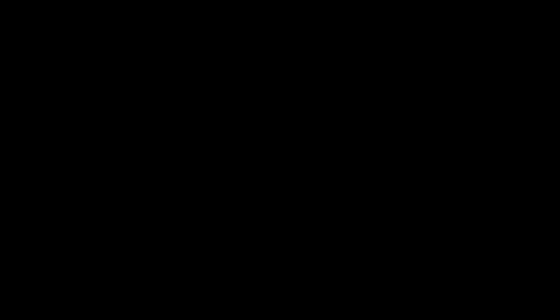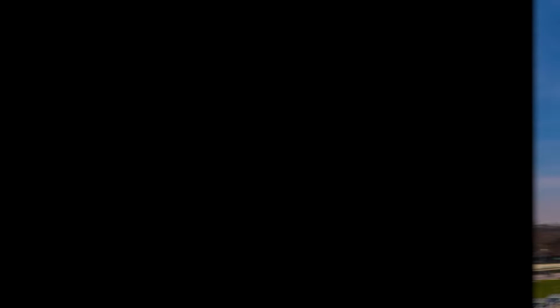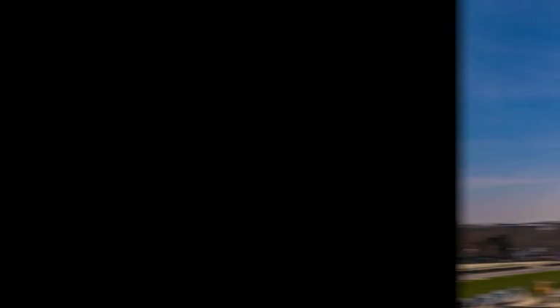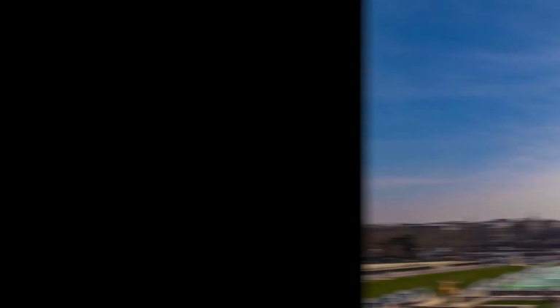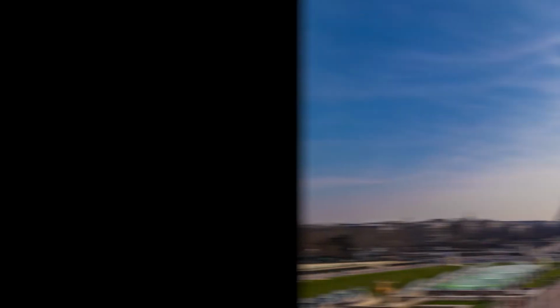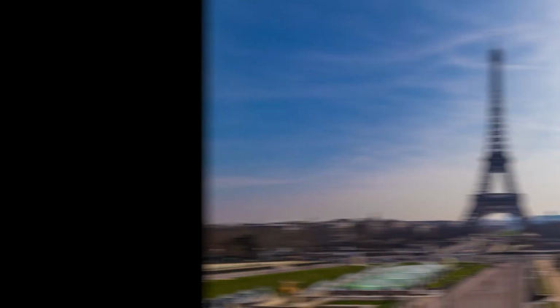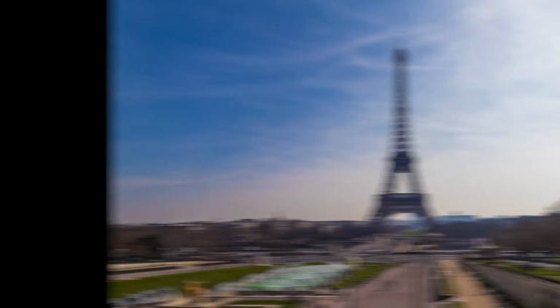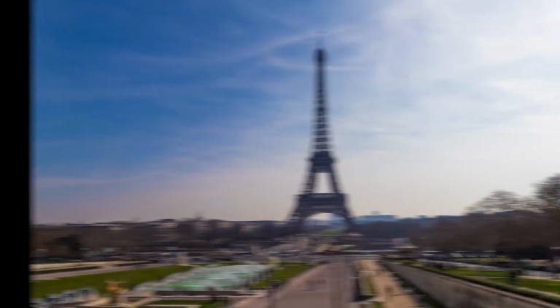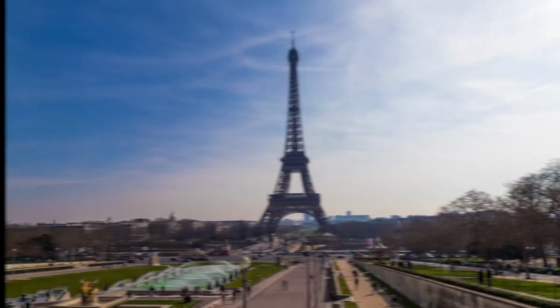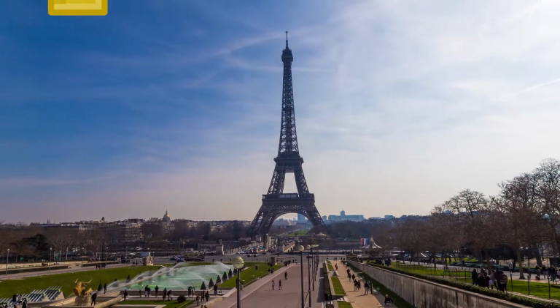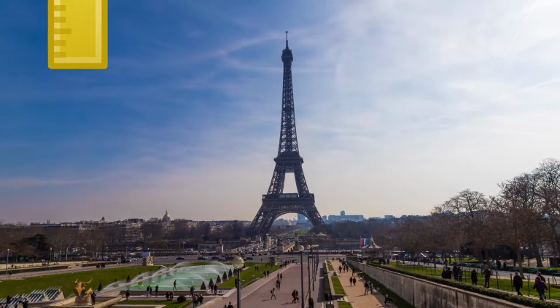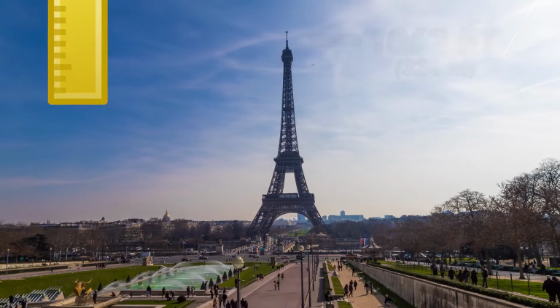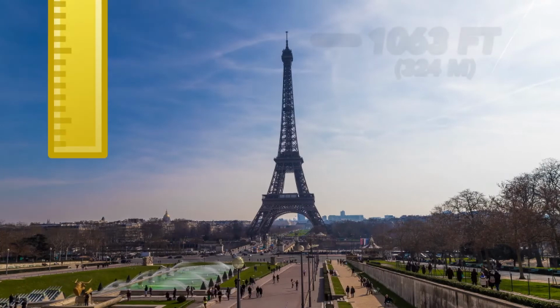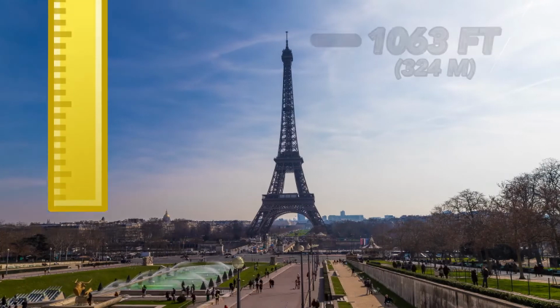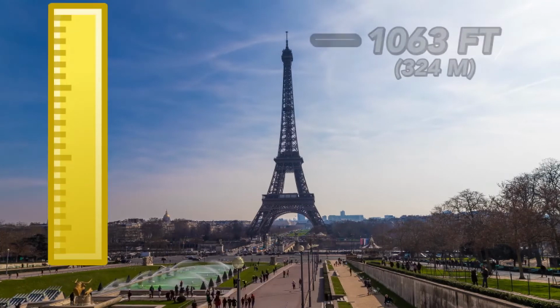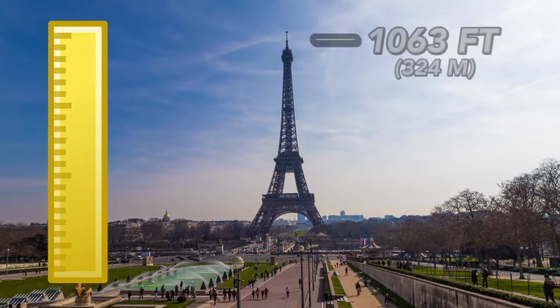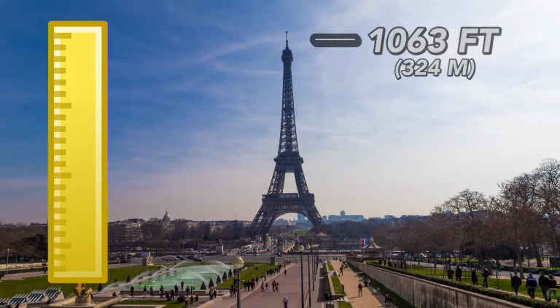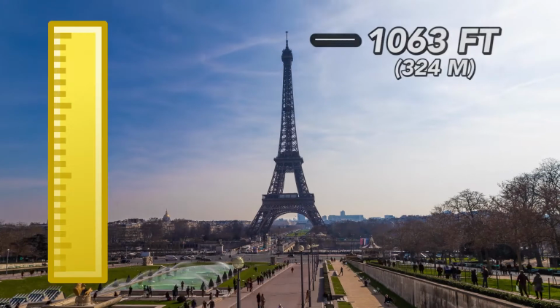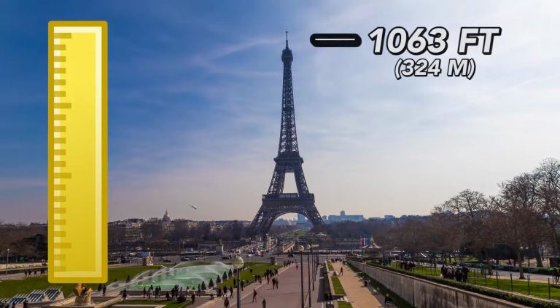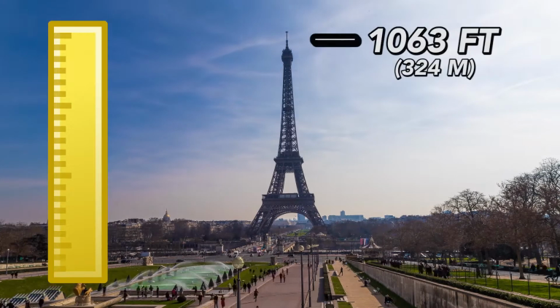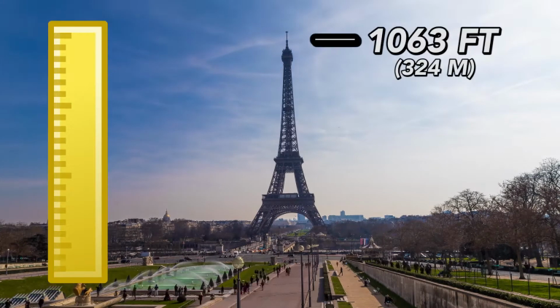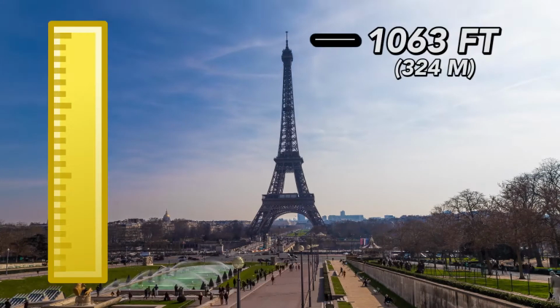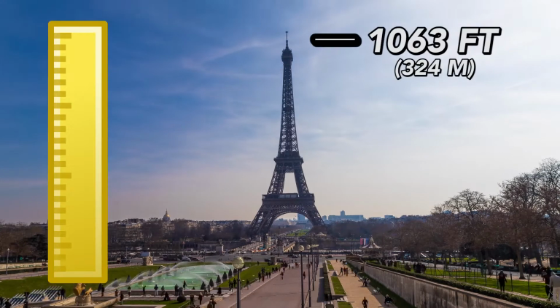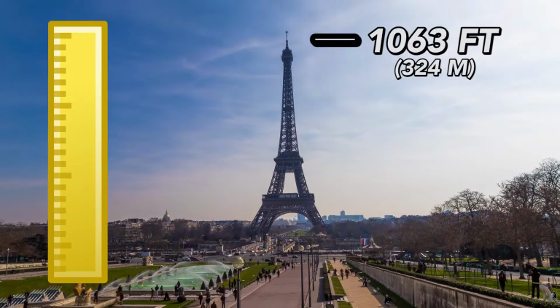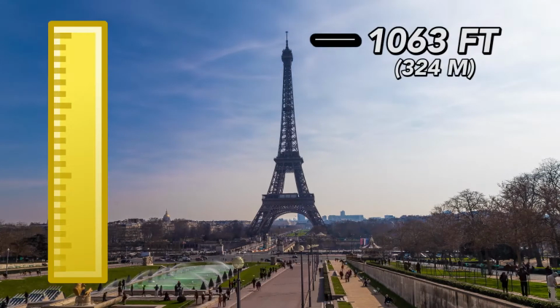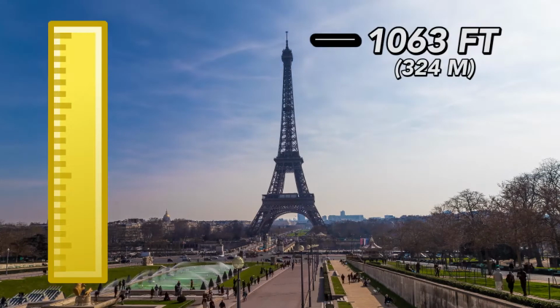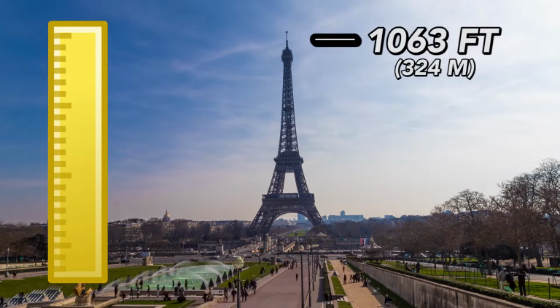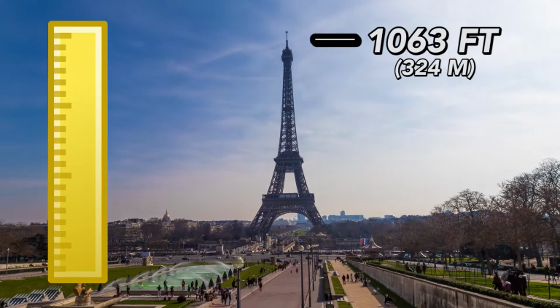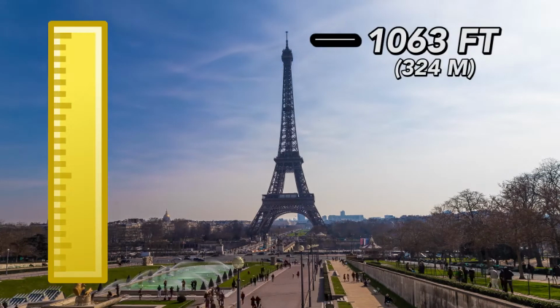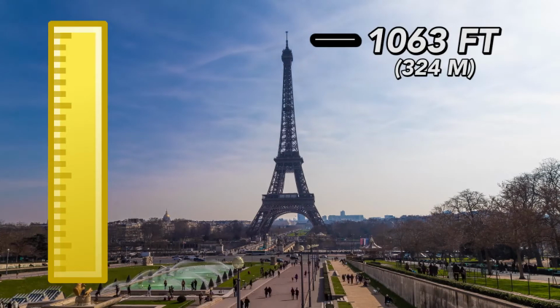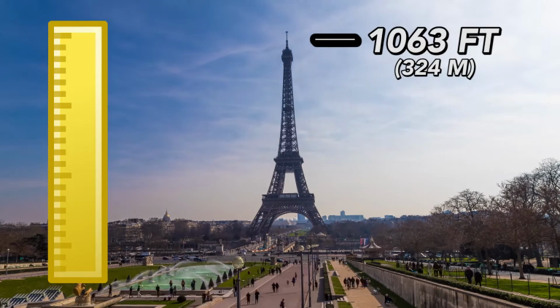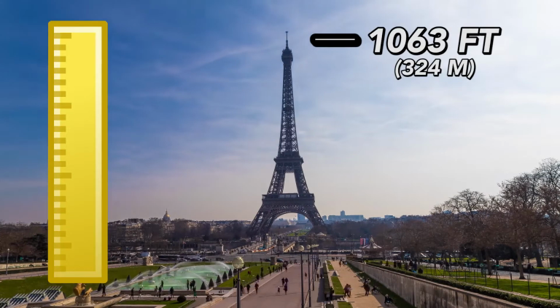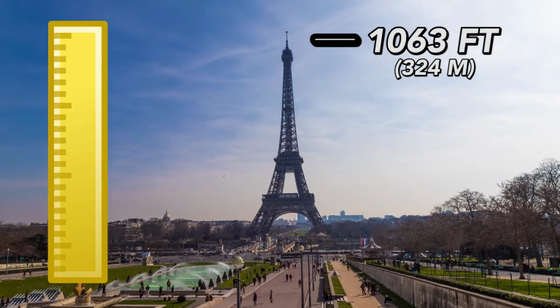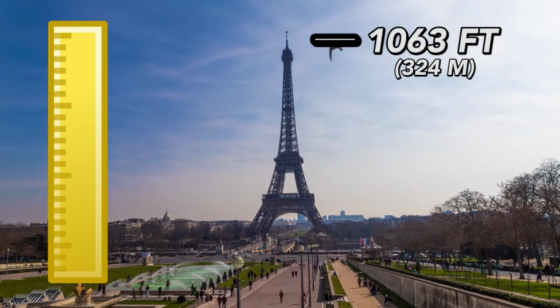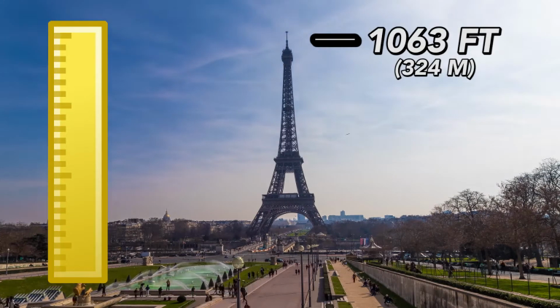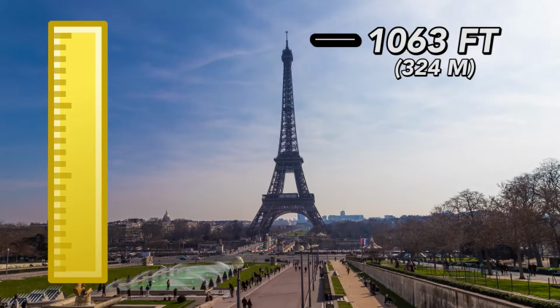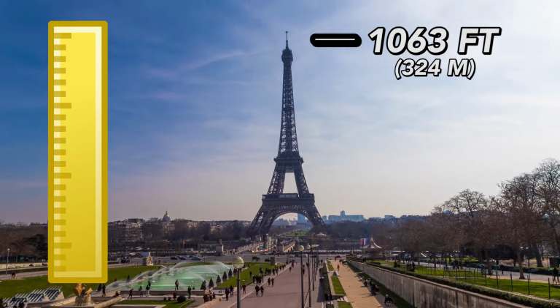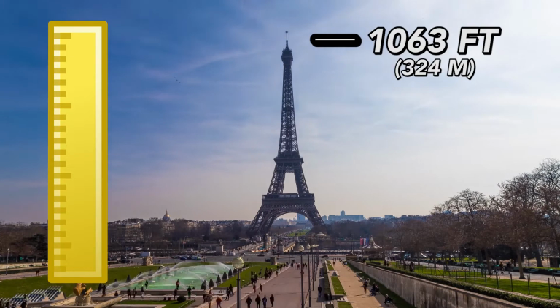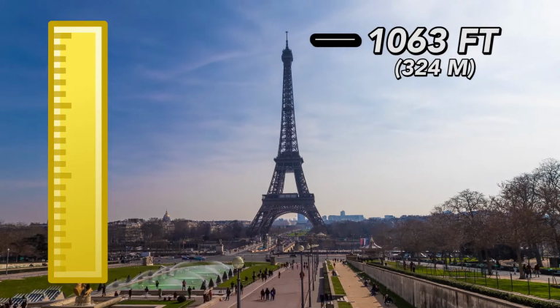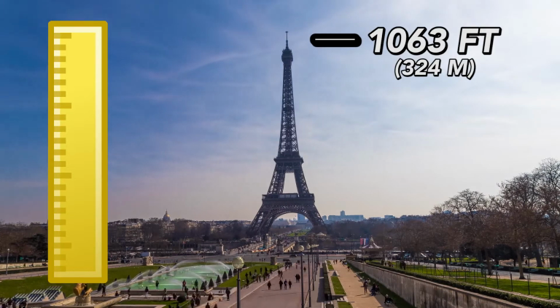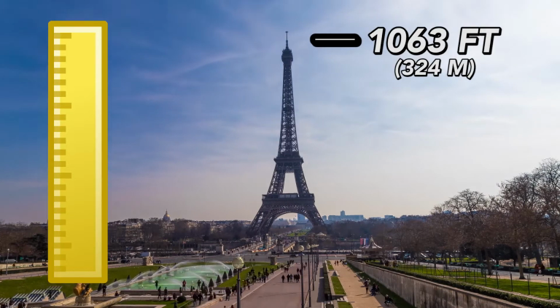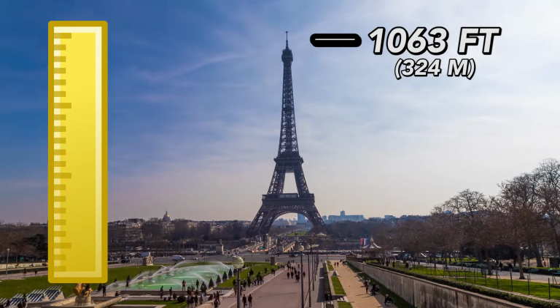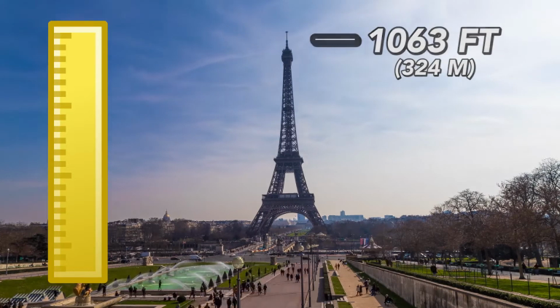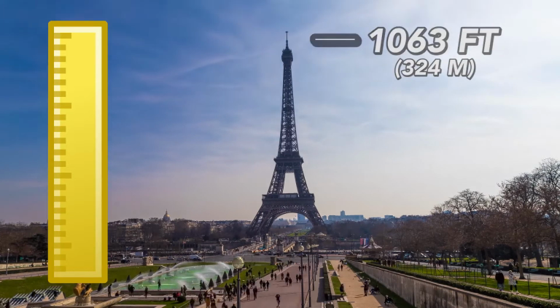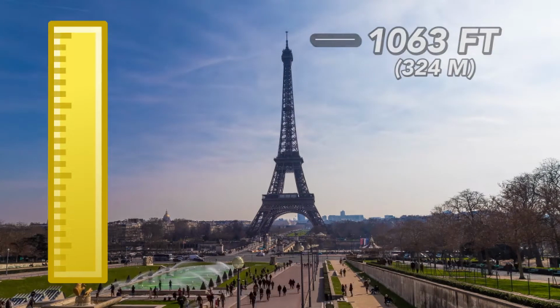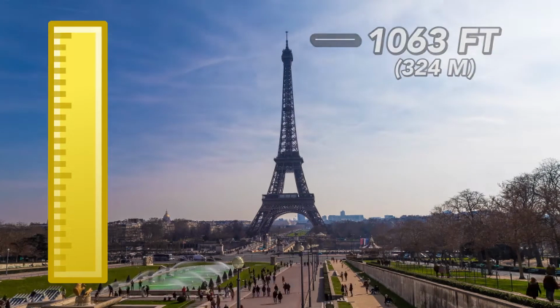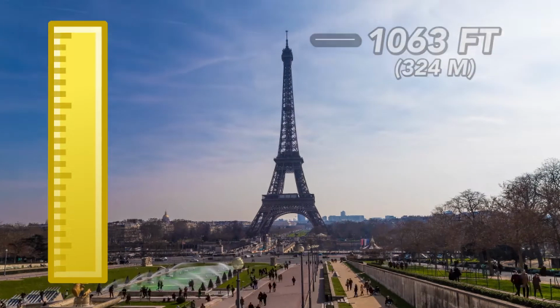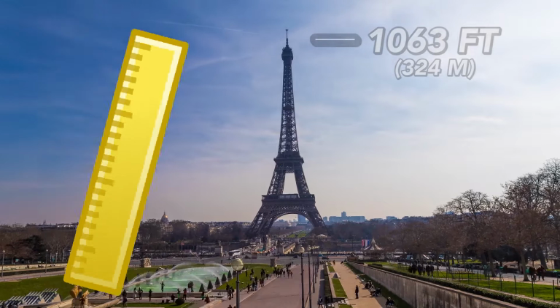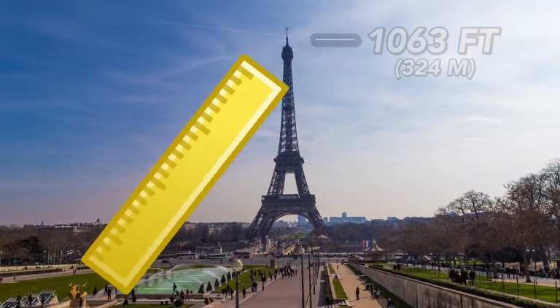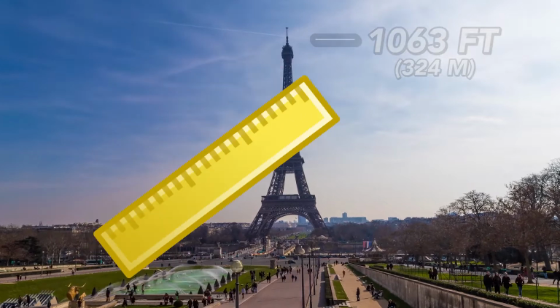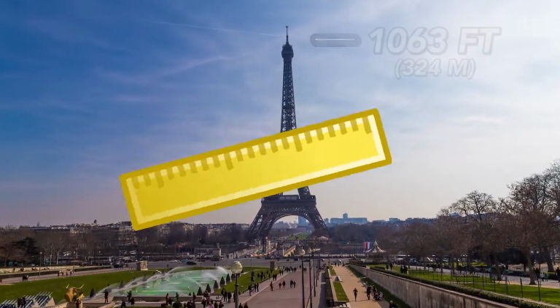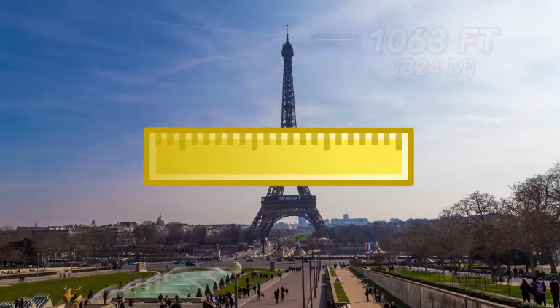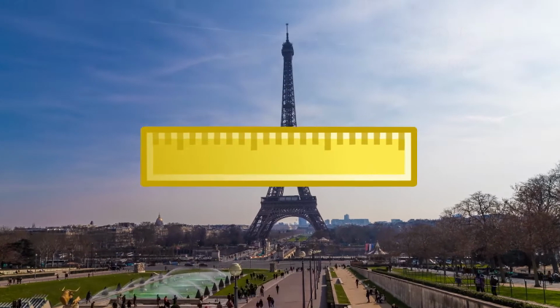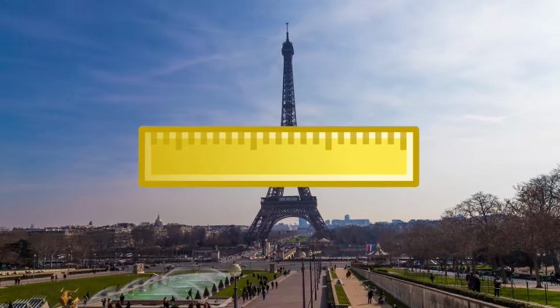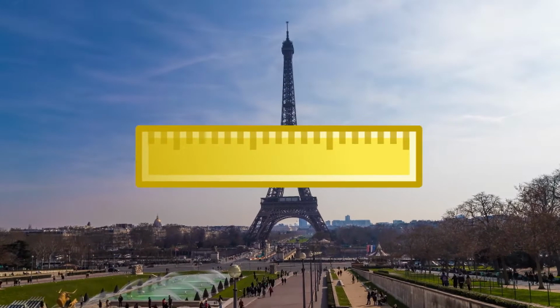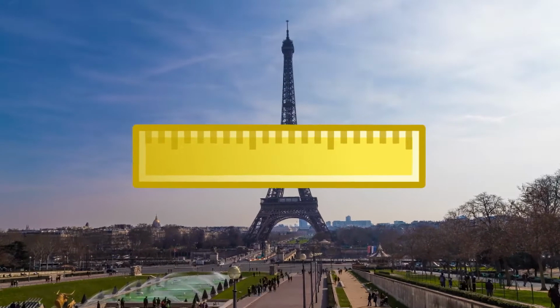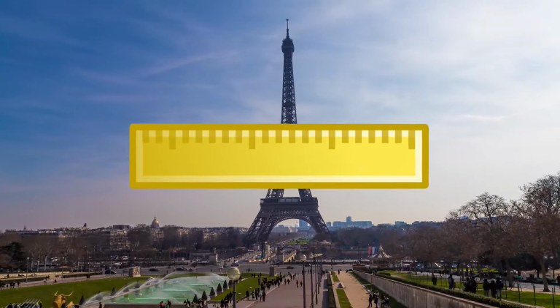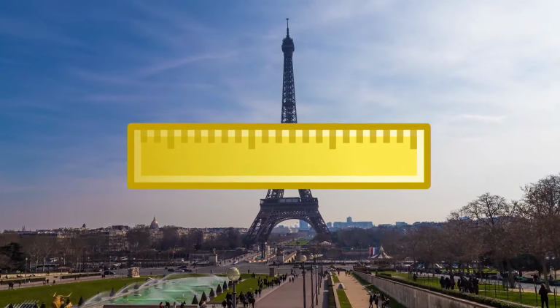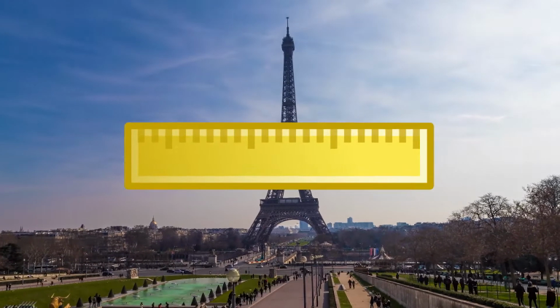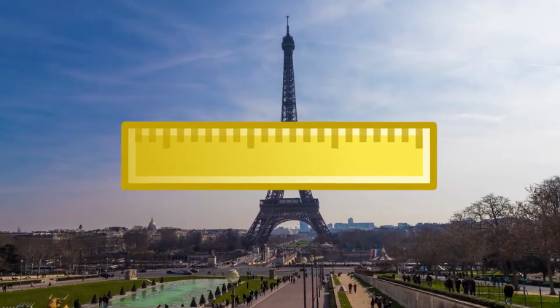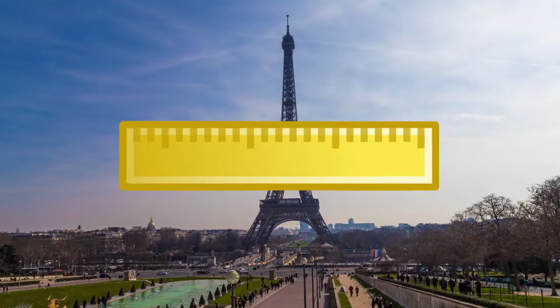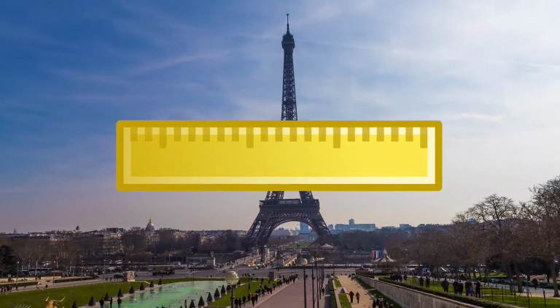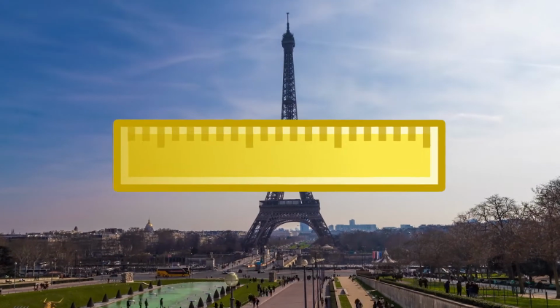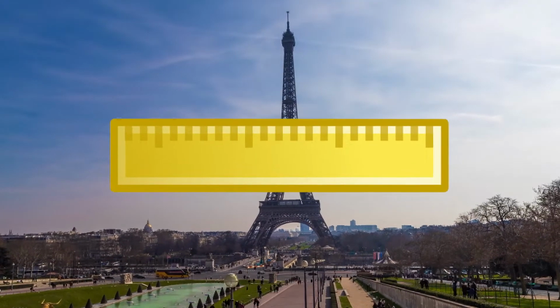The Eiffel Tower is 1,063 feet tall, and every summer, it grows just a little bit taller.